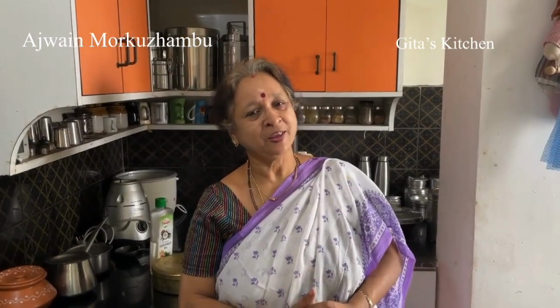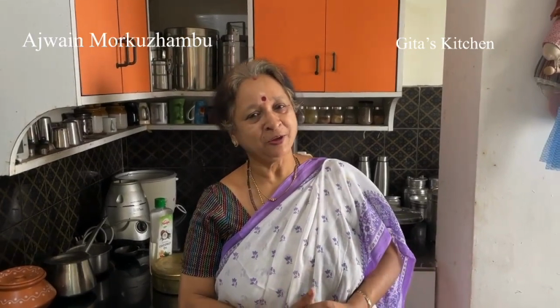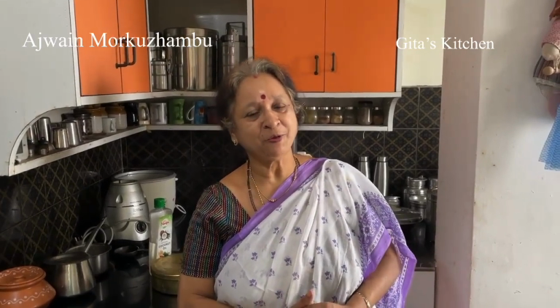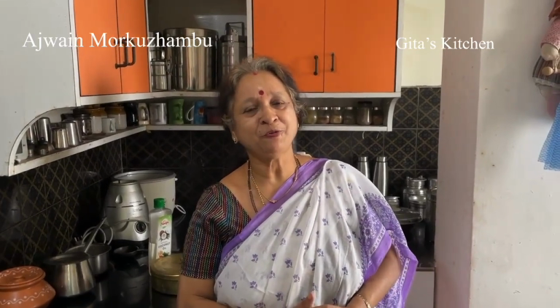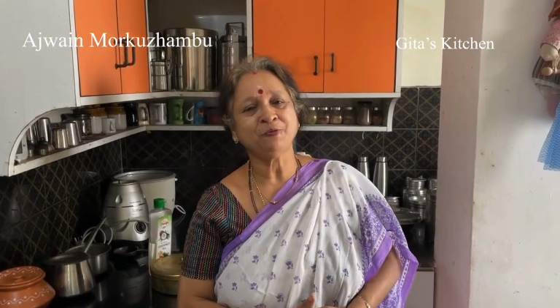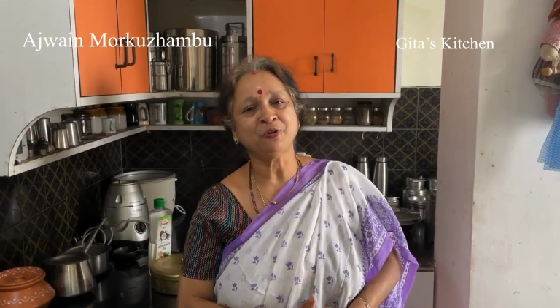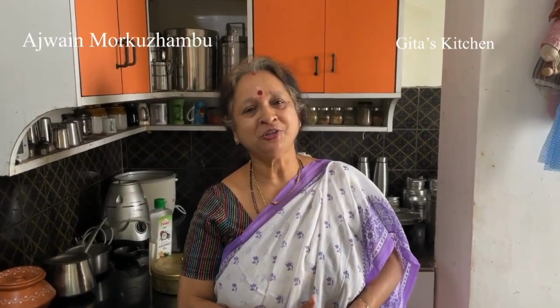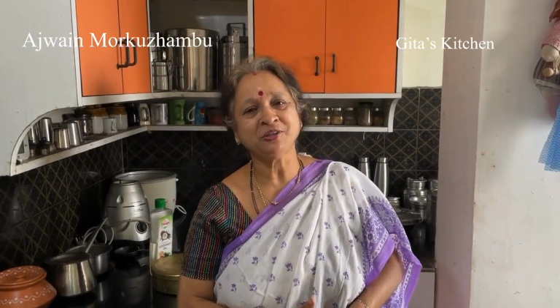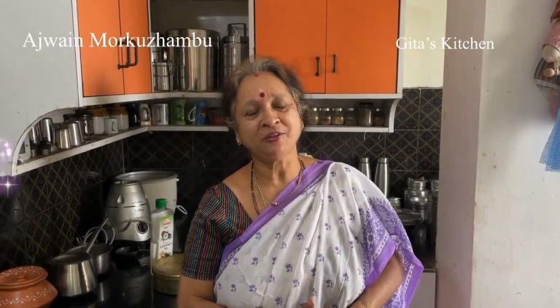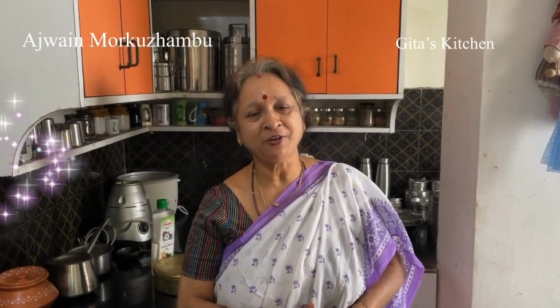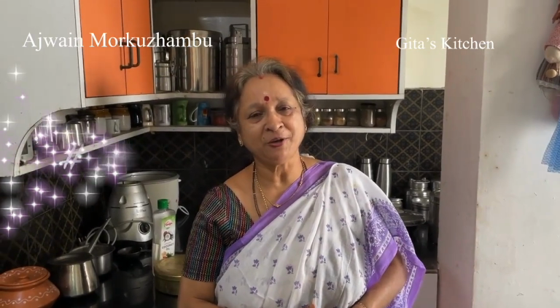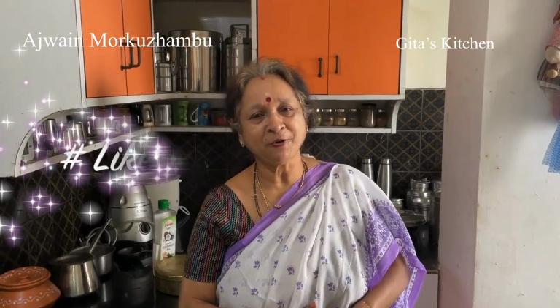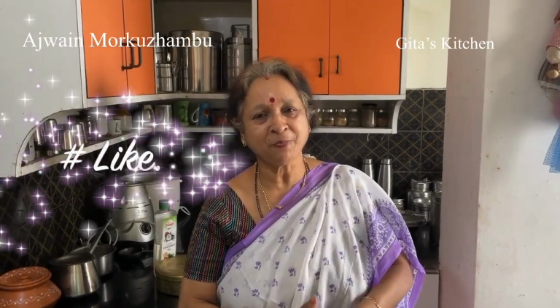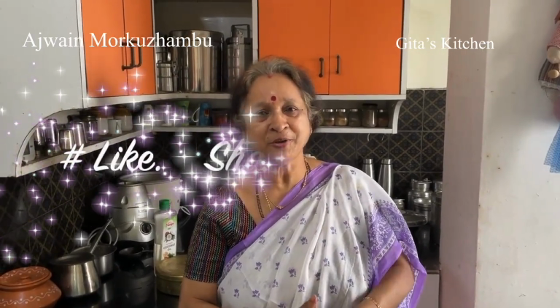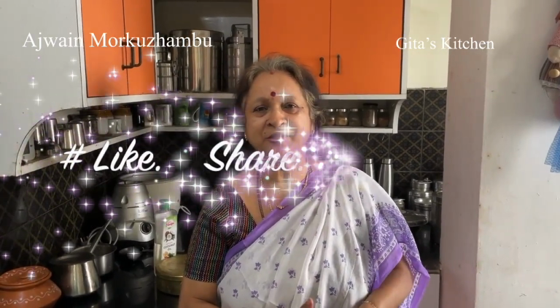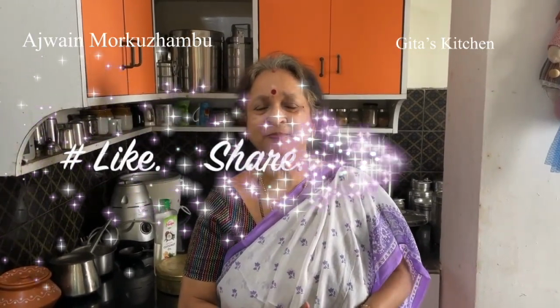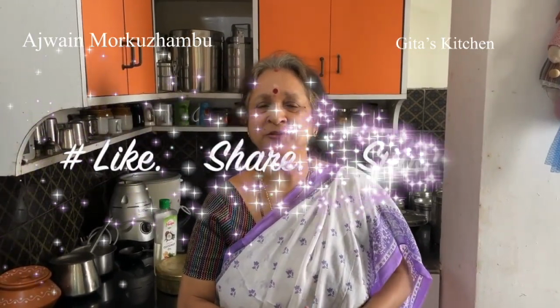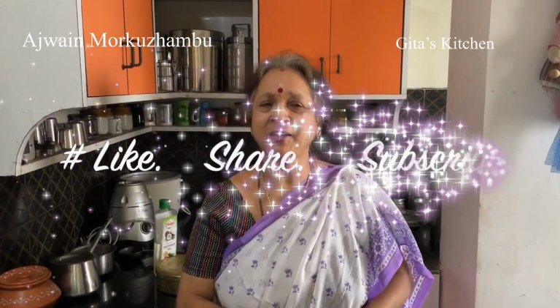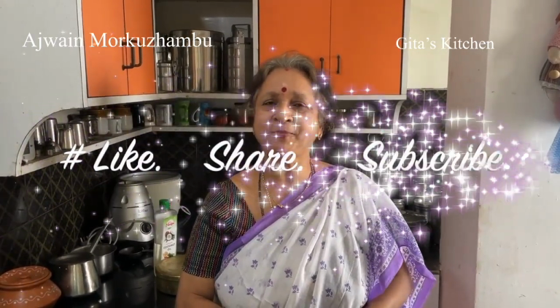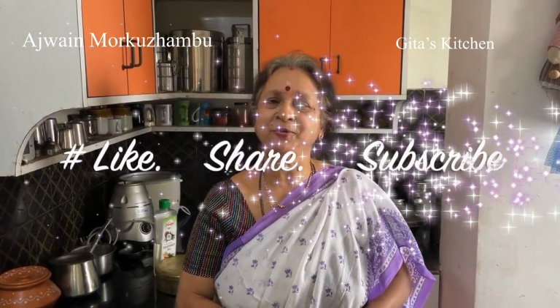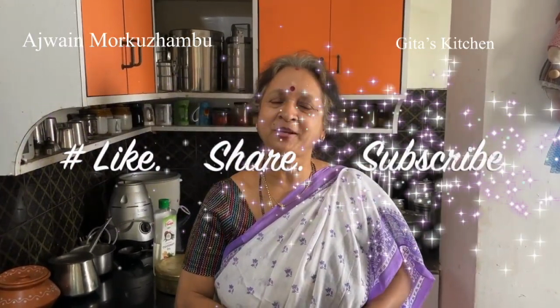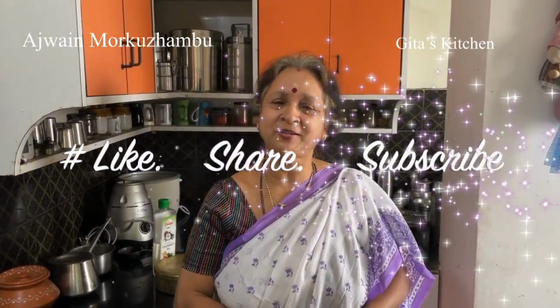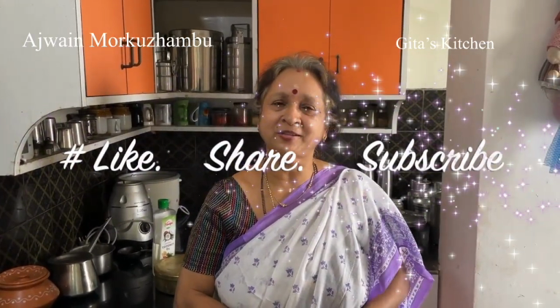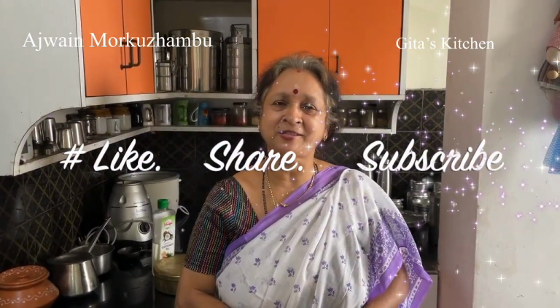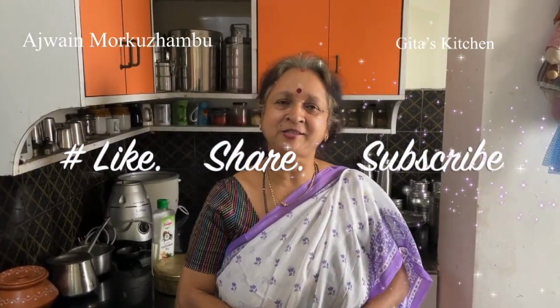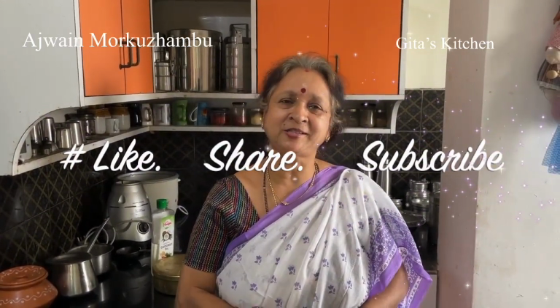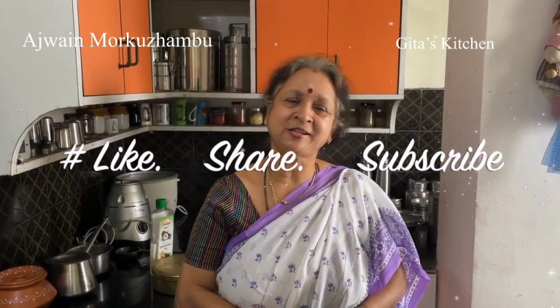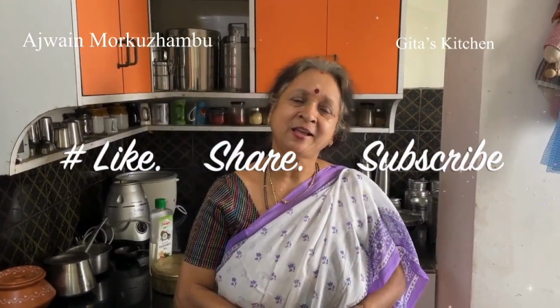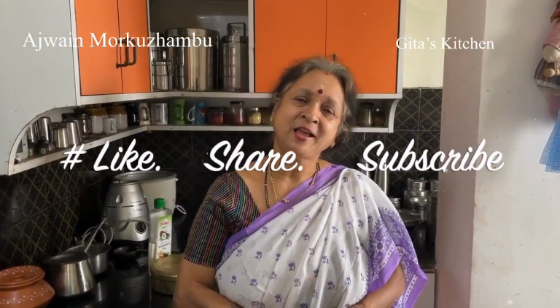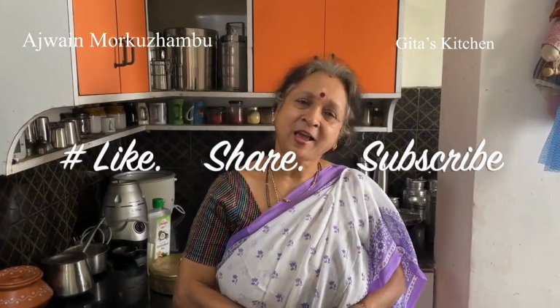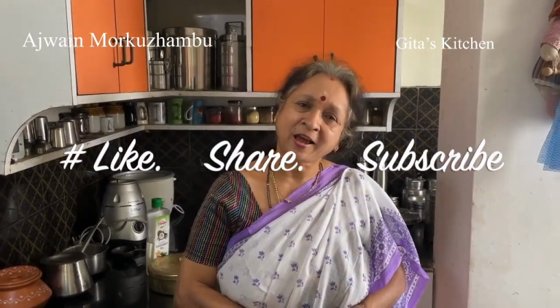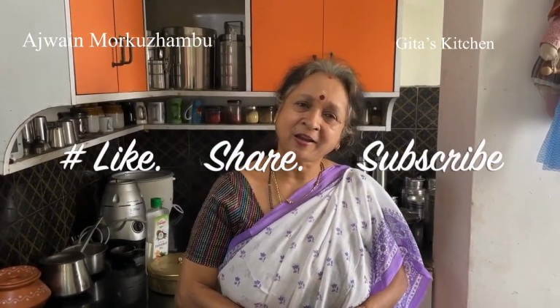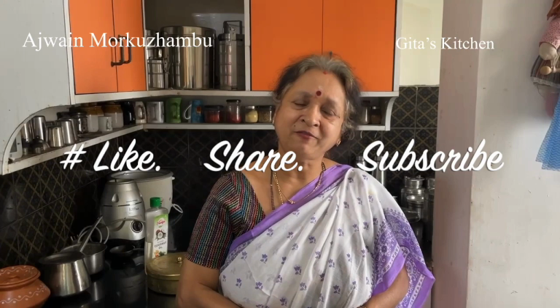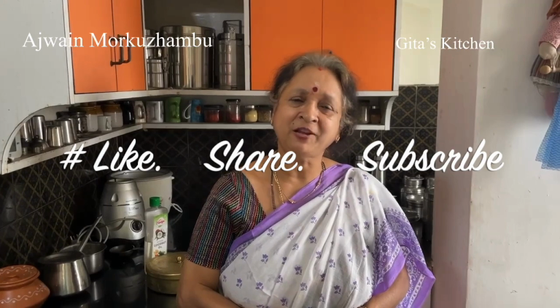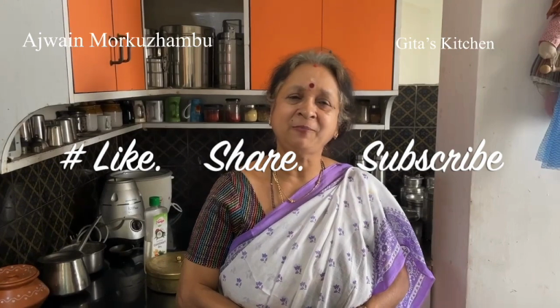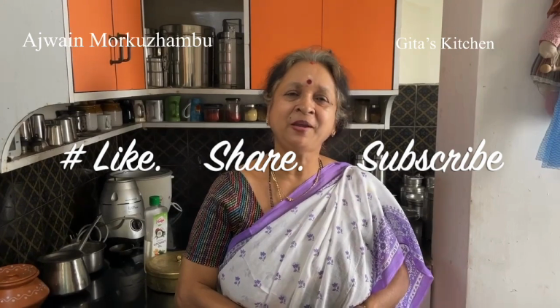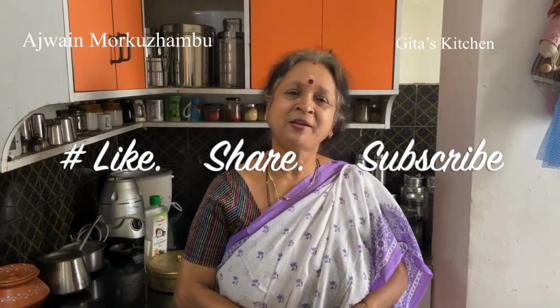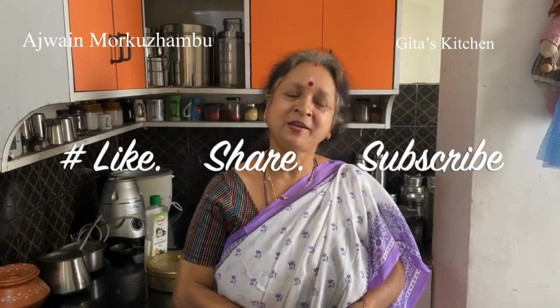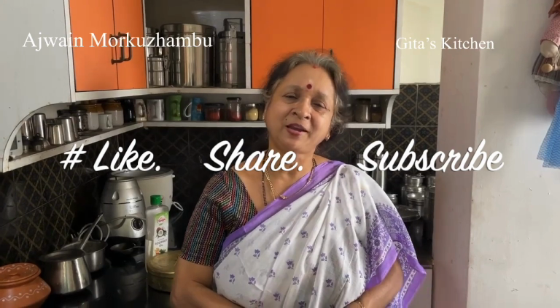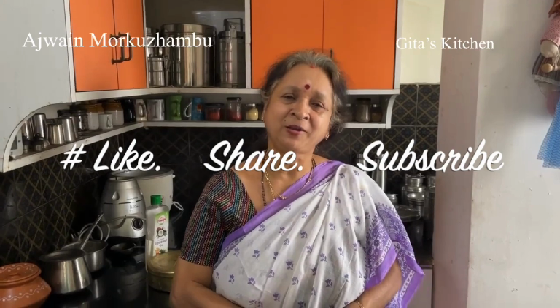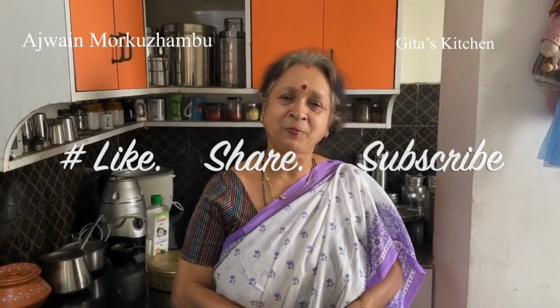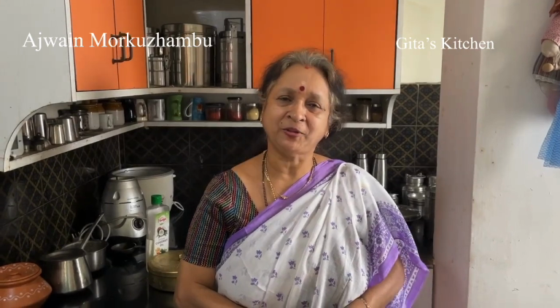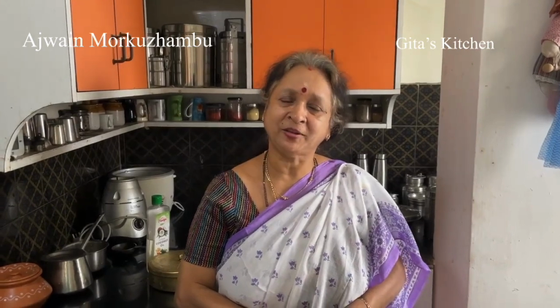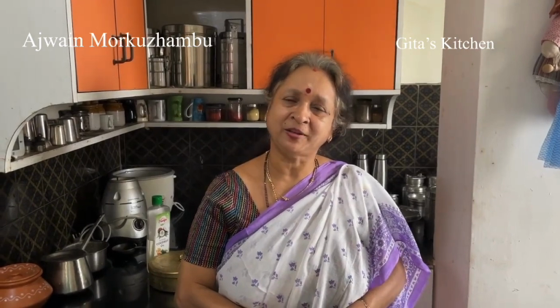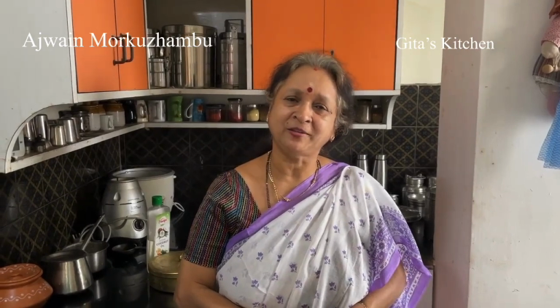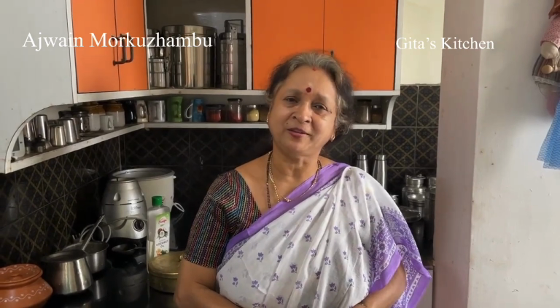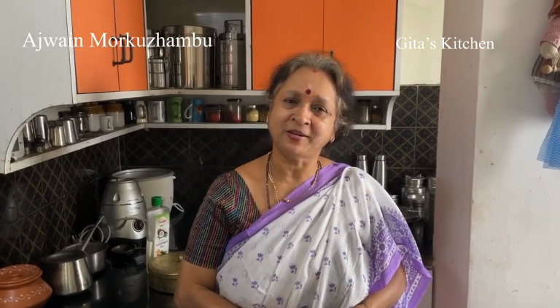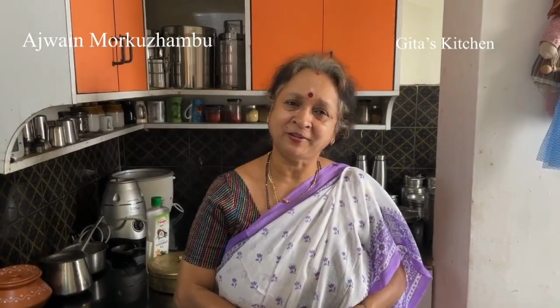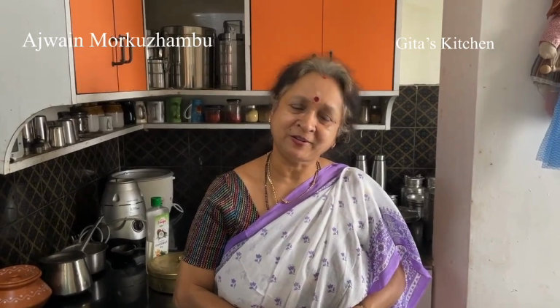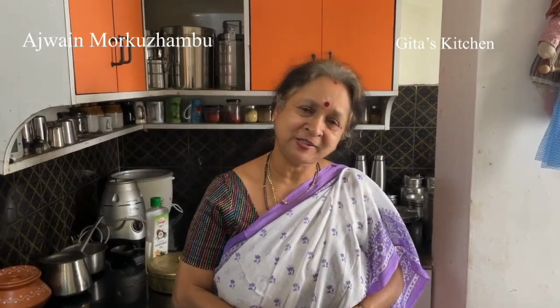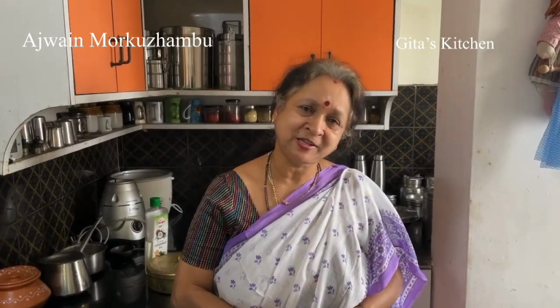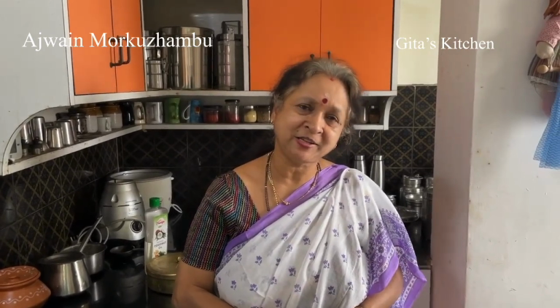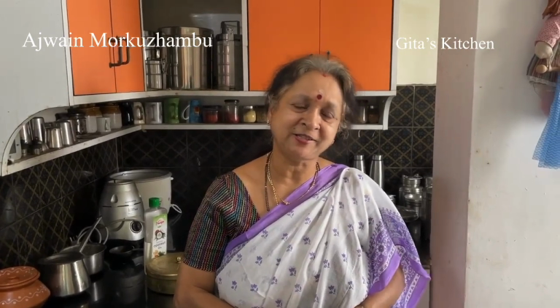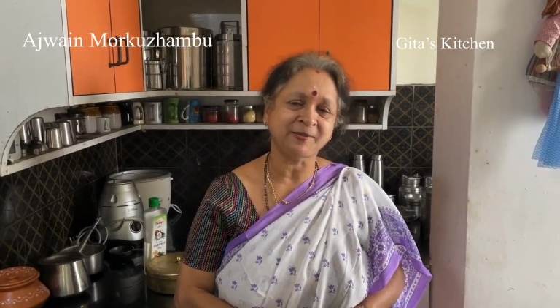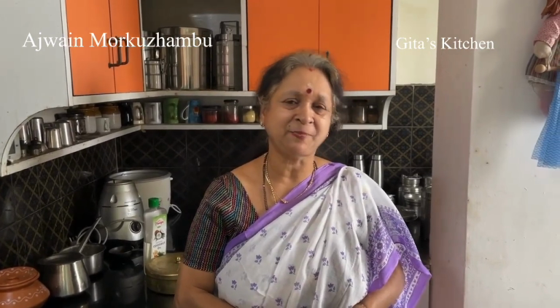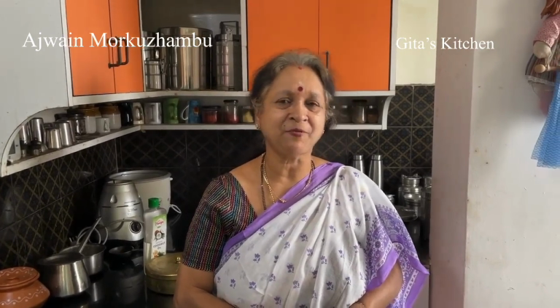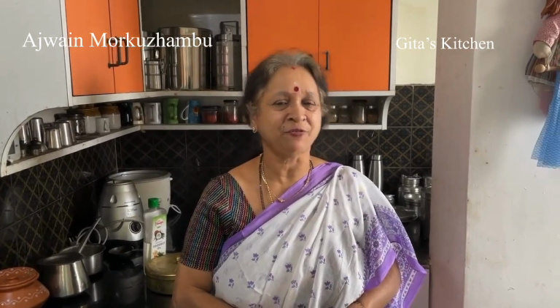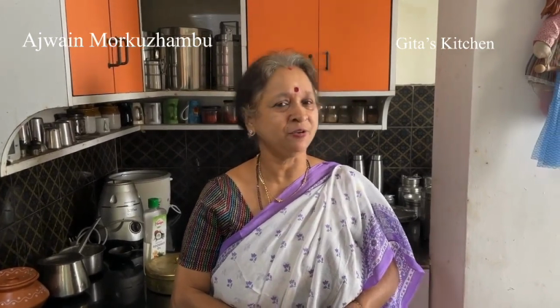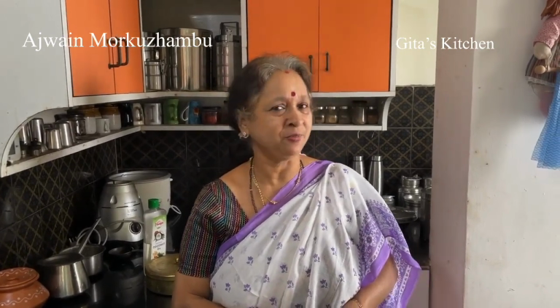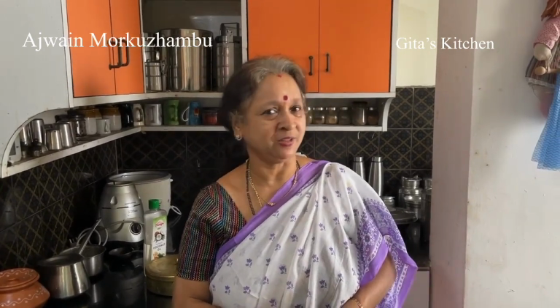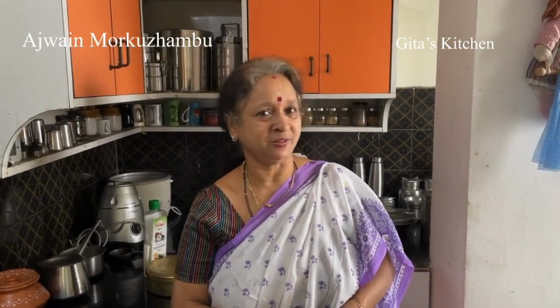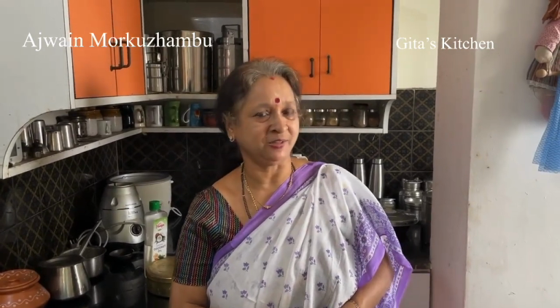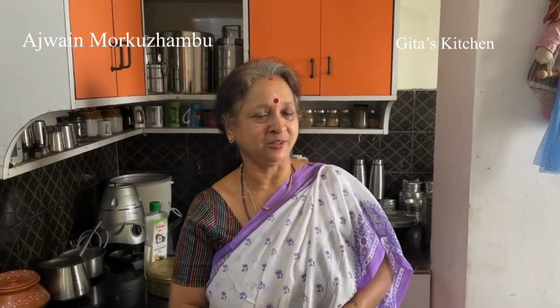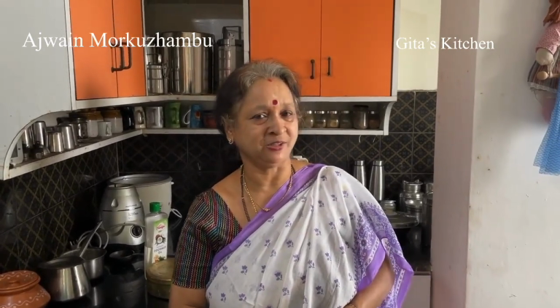Thank you for watching the video. Please subscribe to Gita's kitchen and we'll meet again with another interesting recipe from Gita's kitchen.